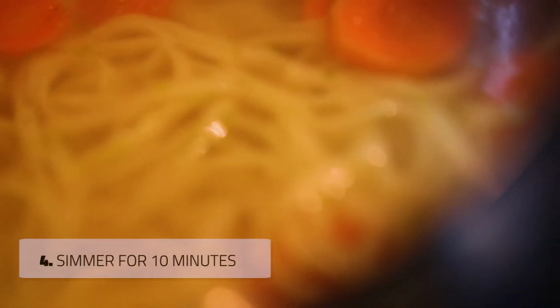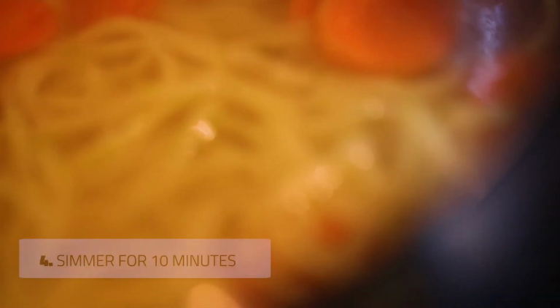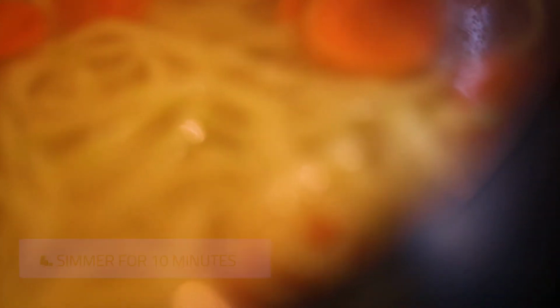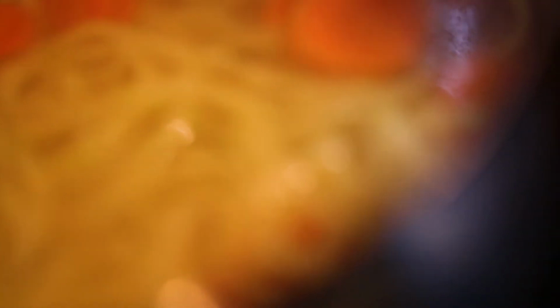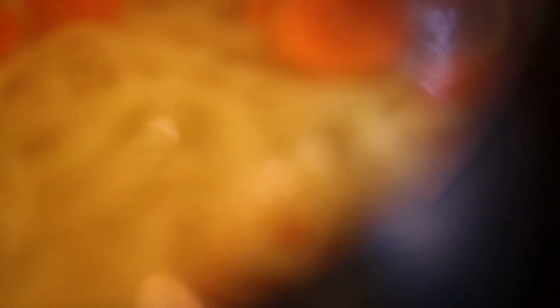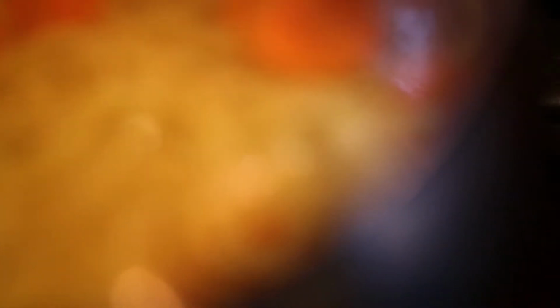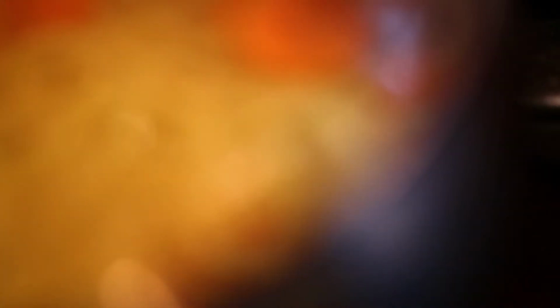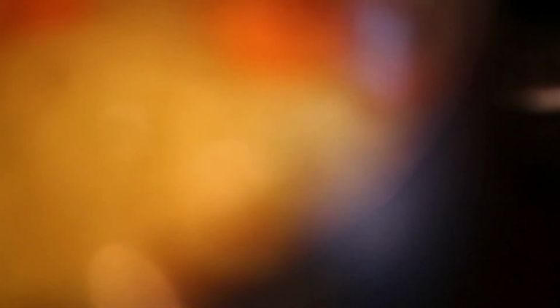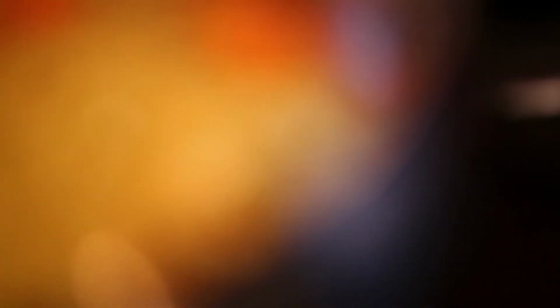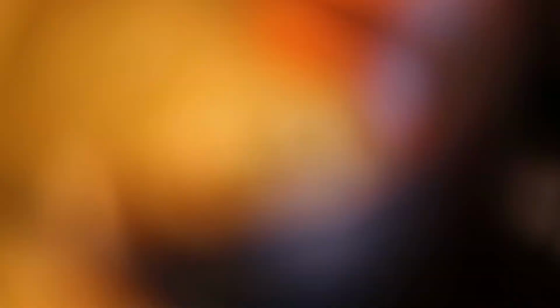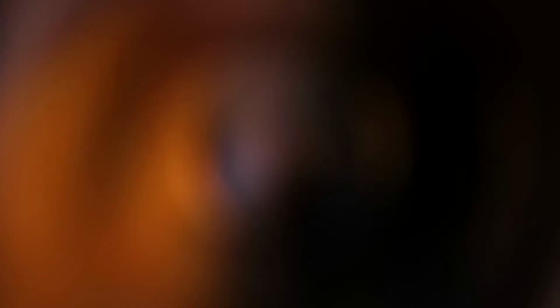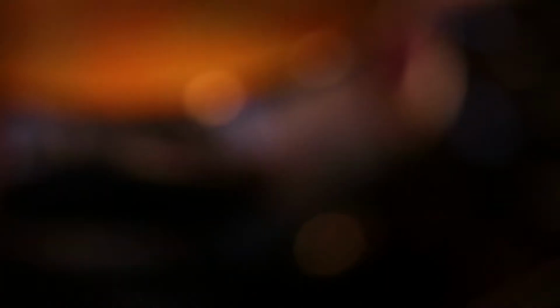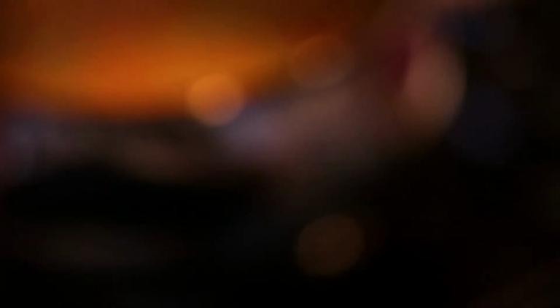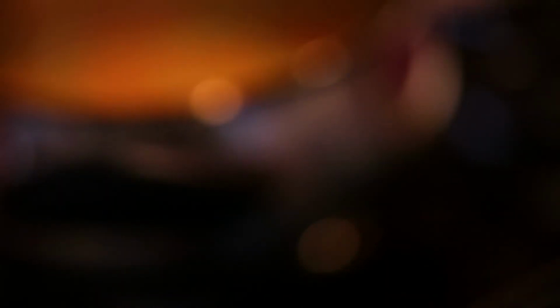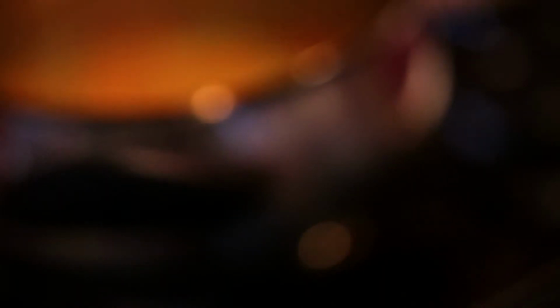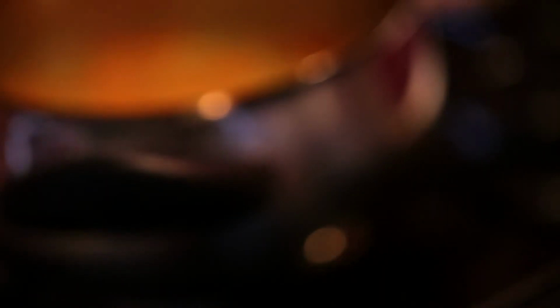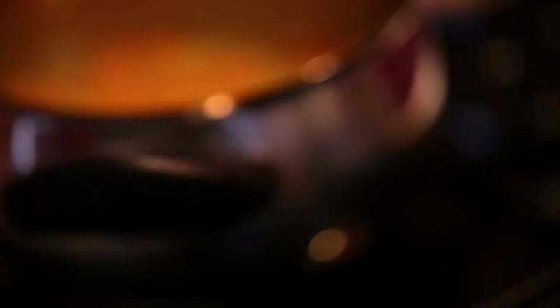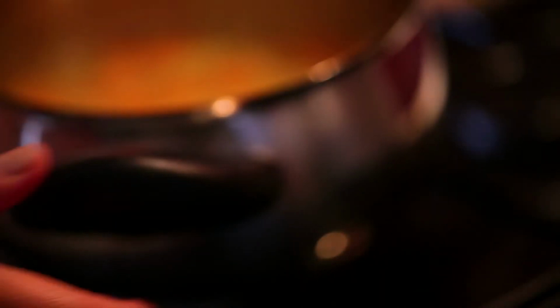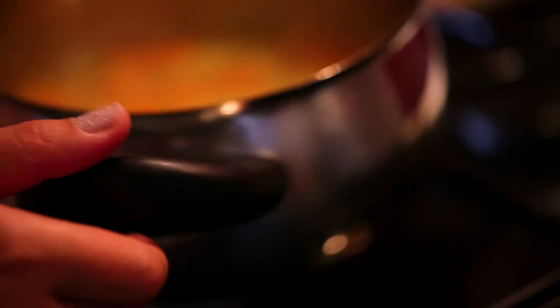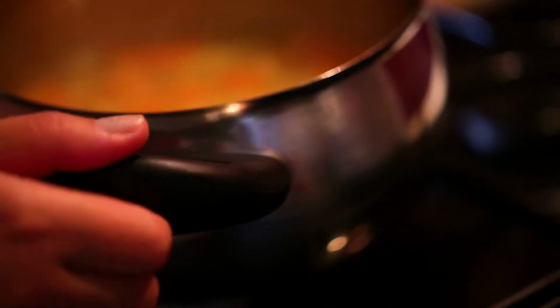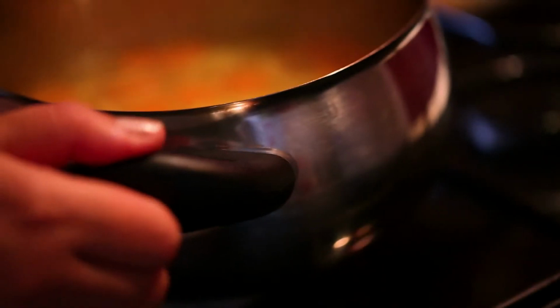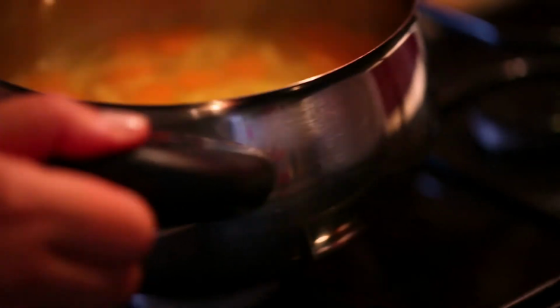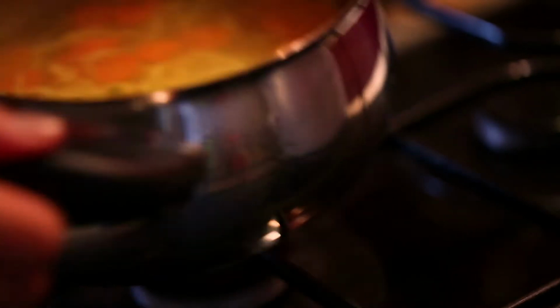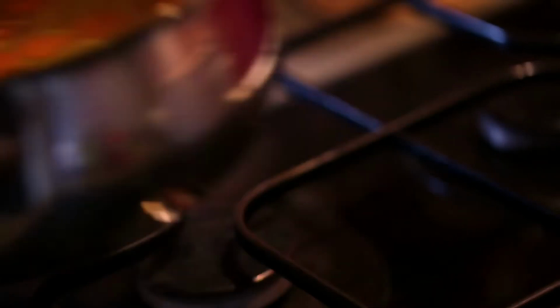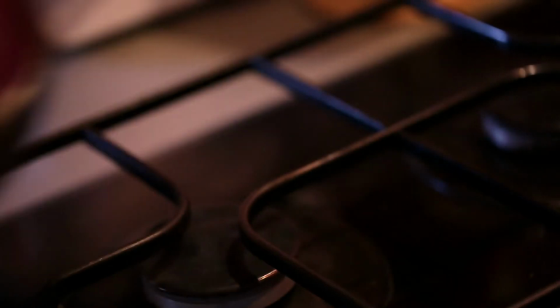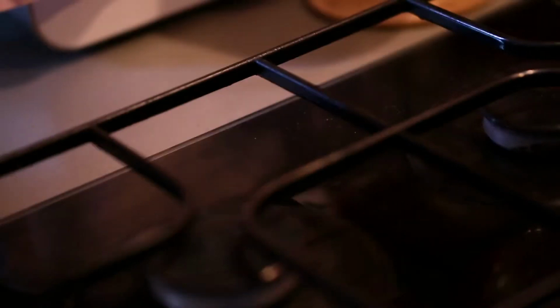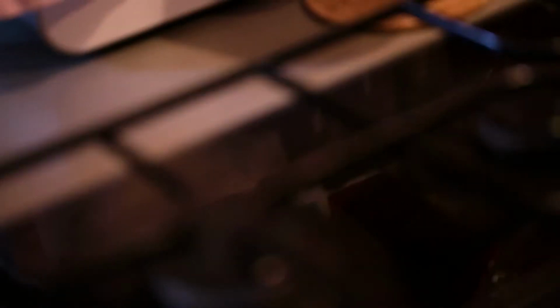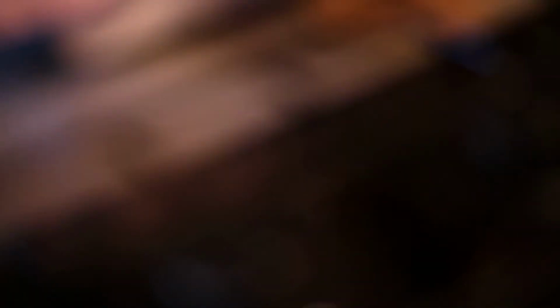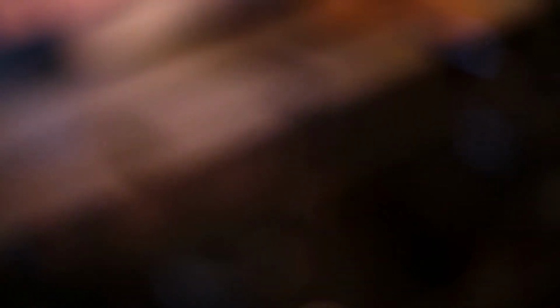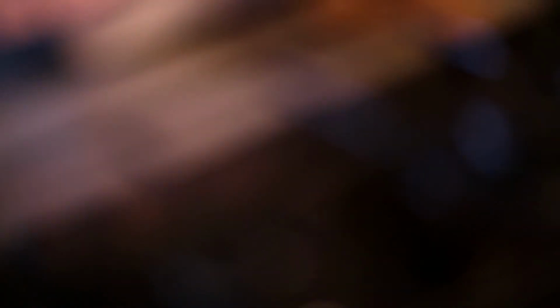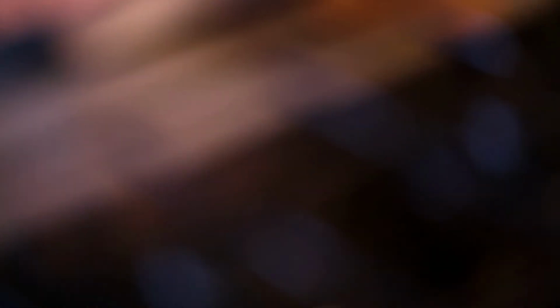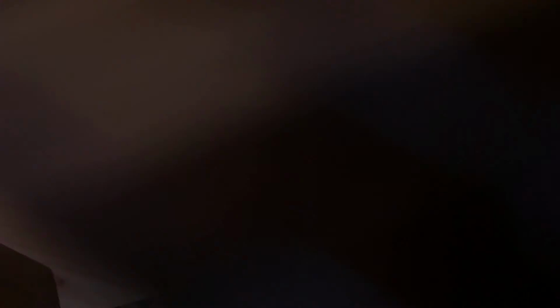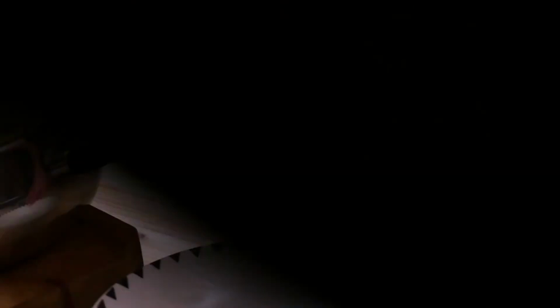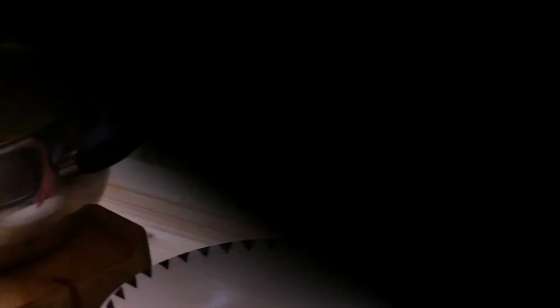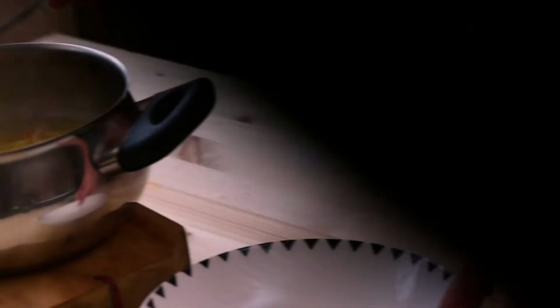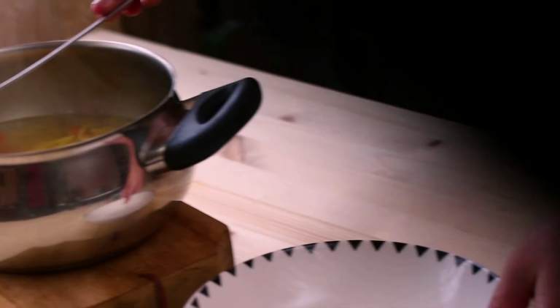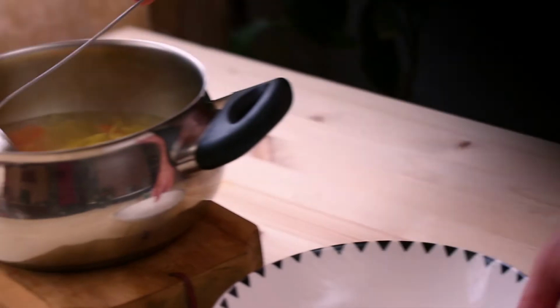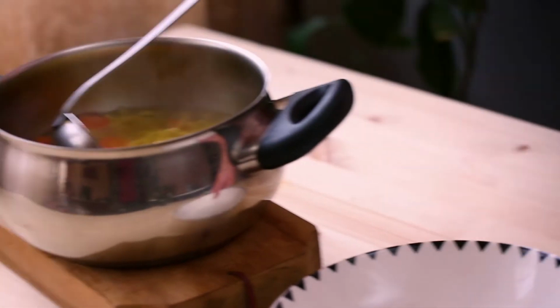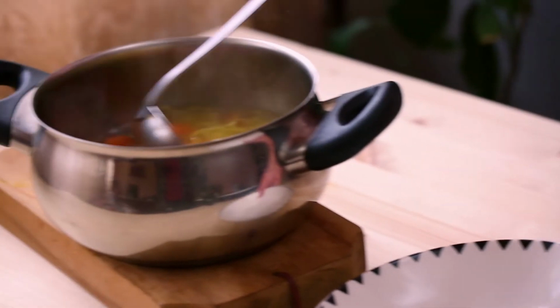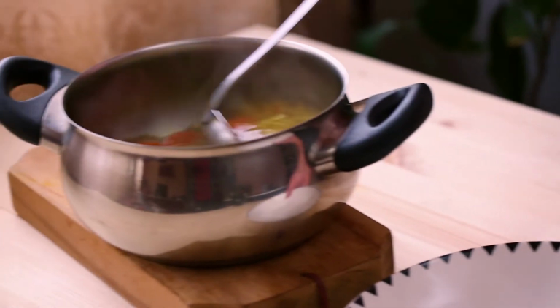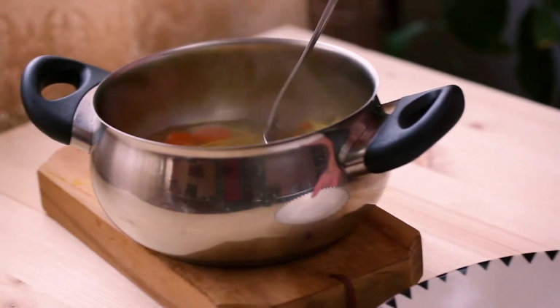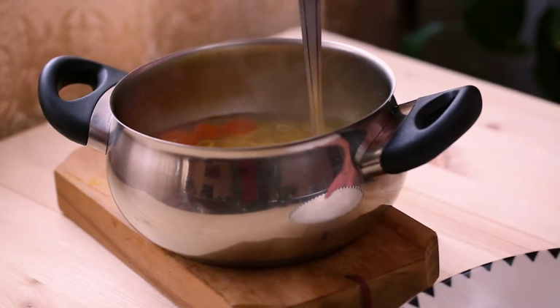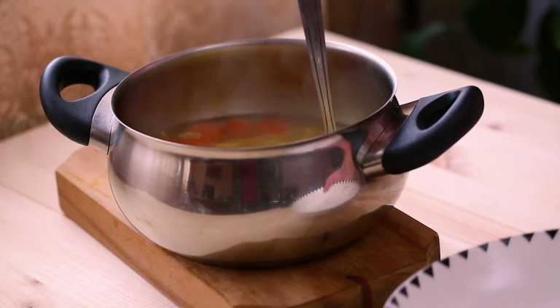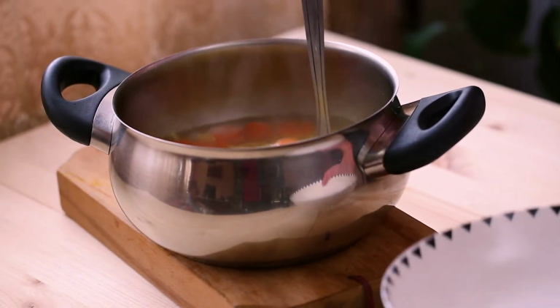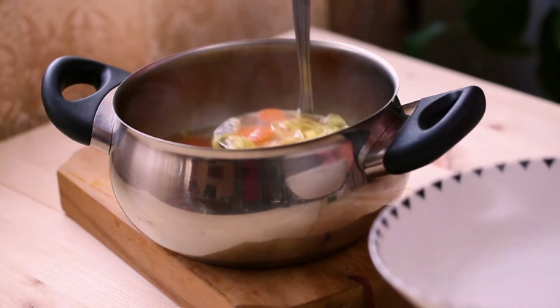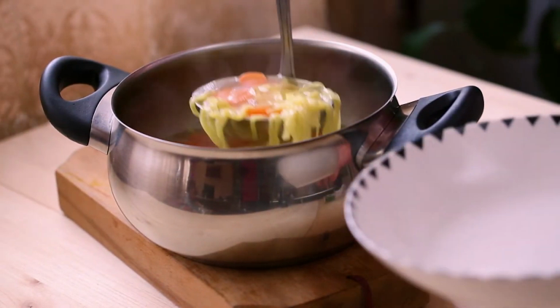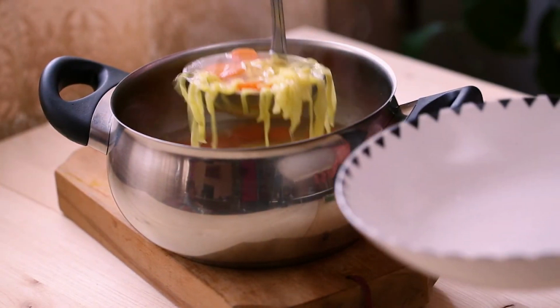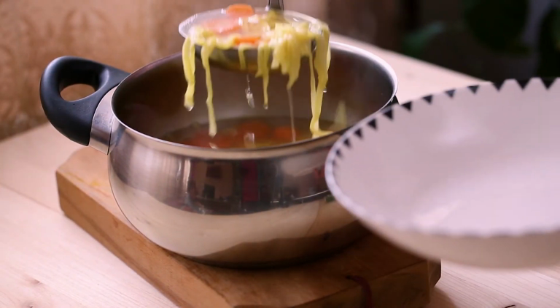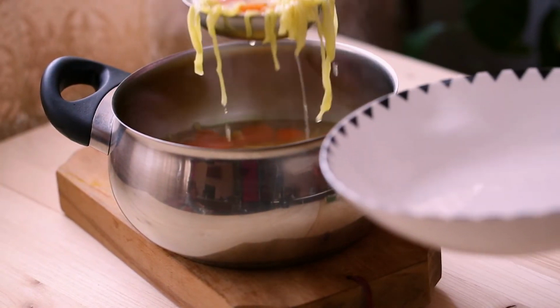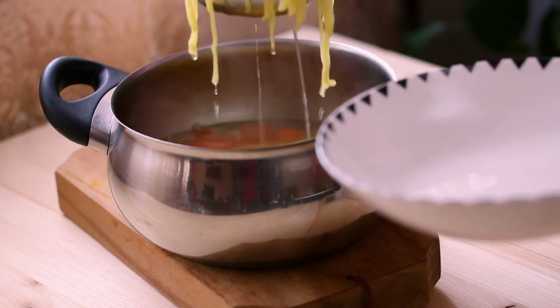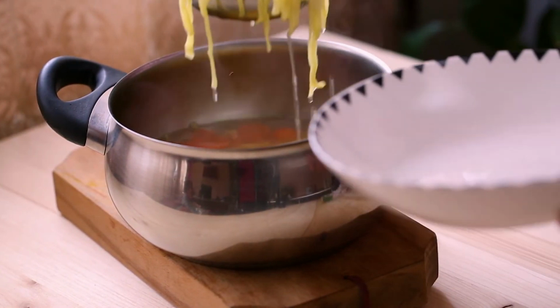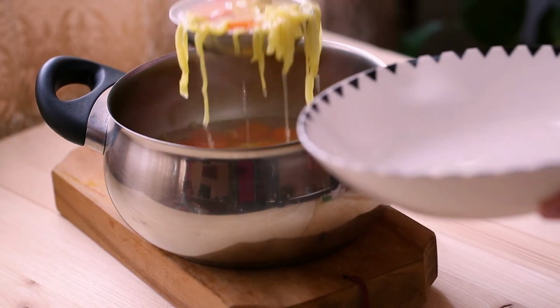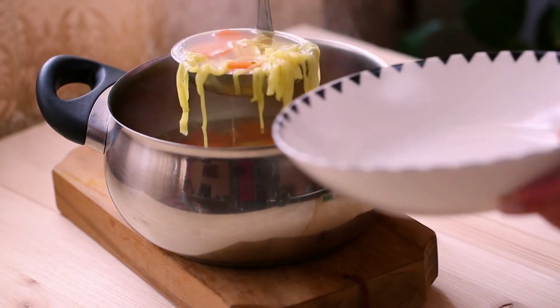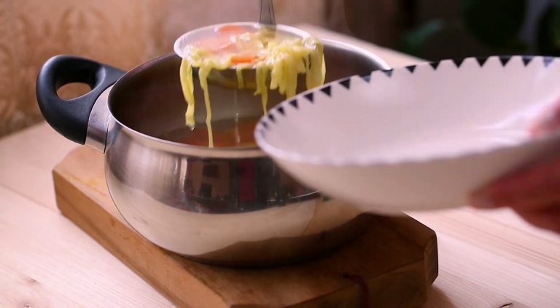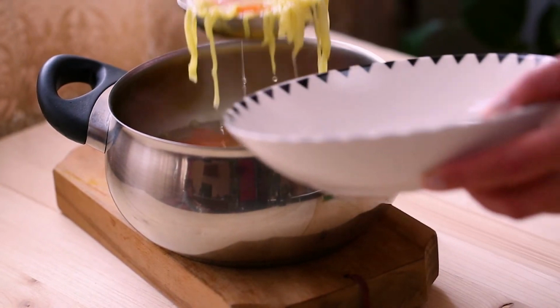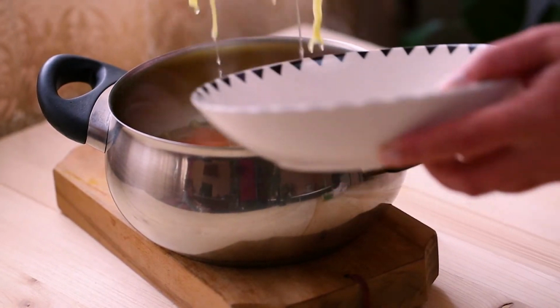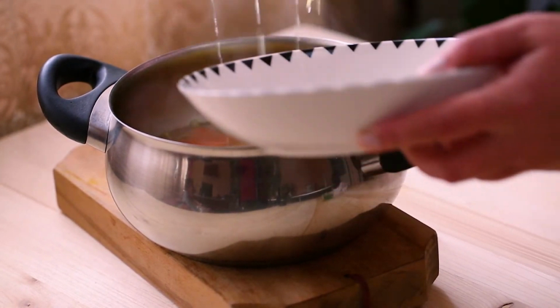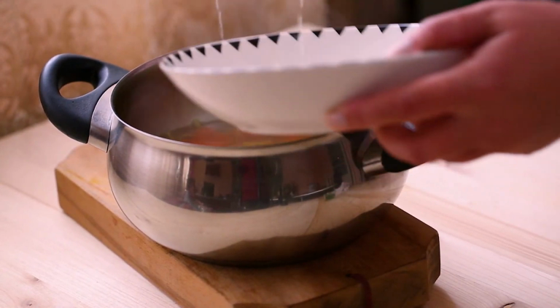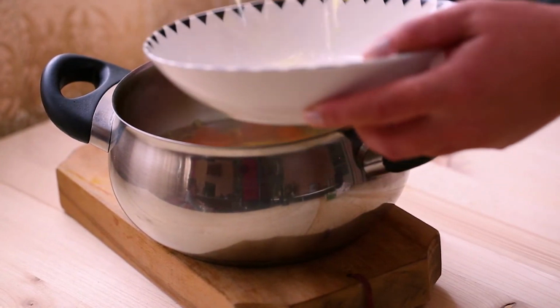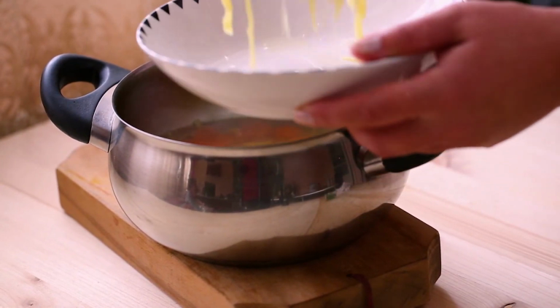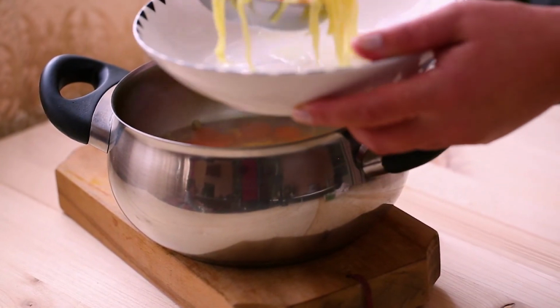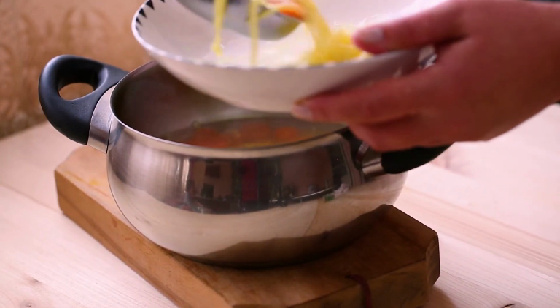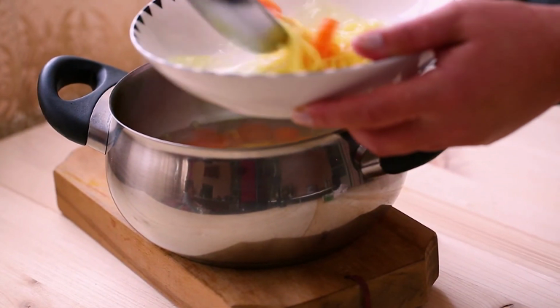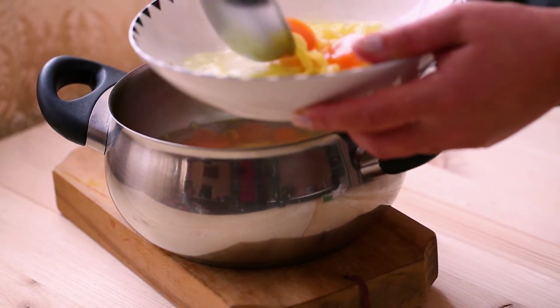After about 10 minutes, remove it from the heat, serve it in a bowl, and garnish with some parsley.